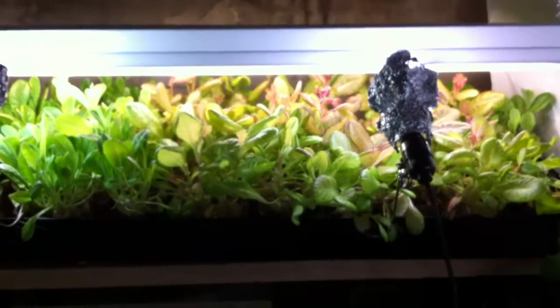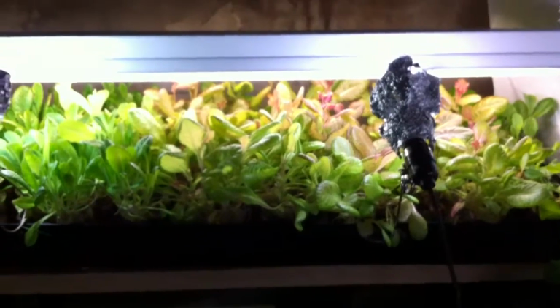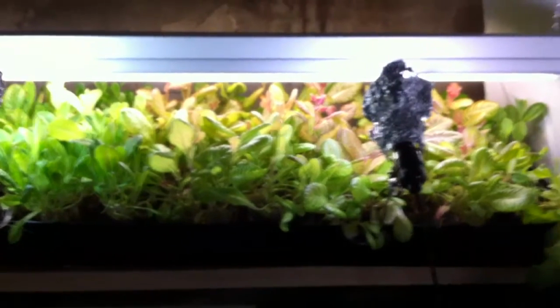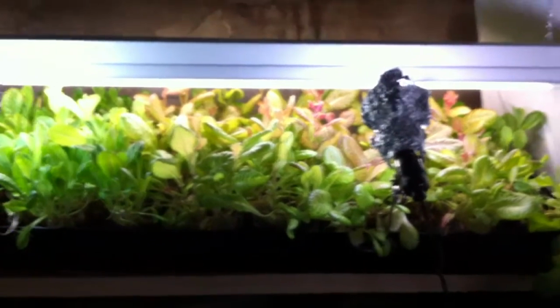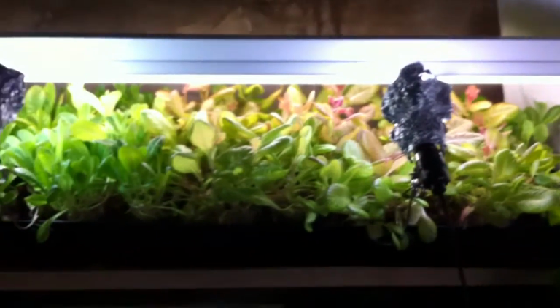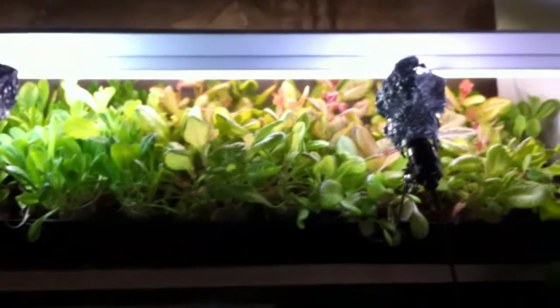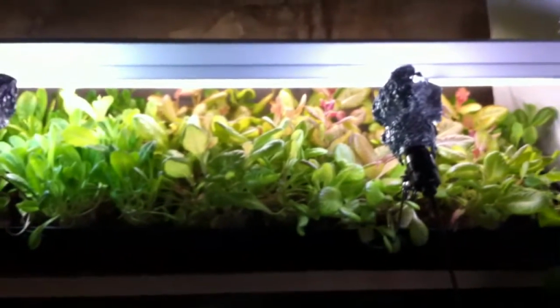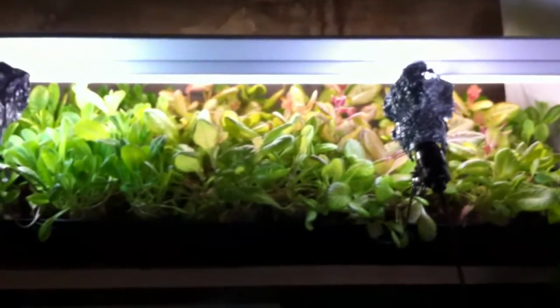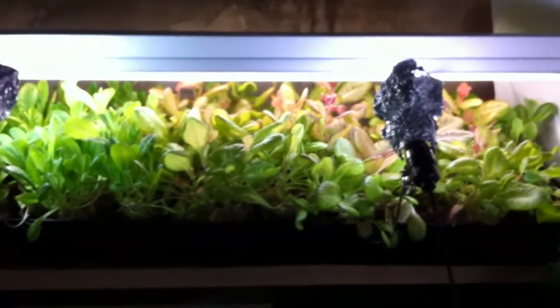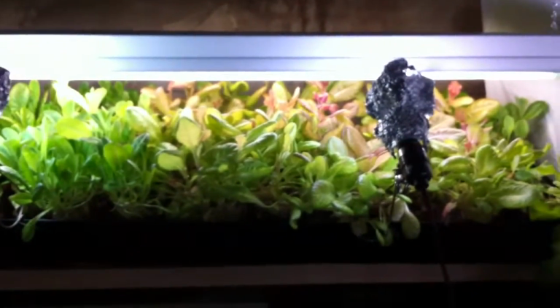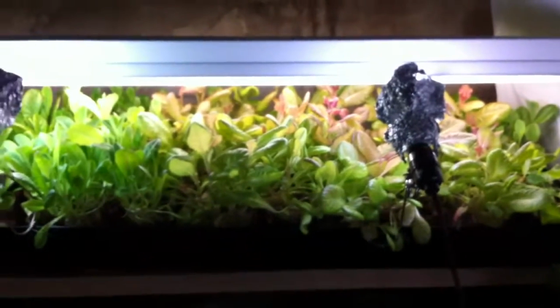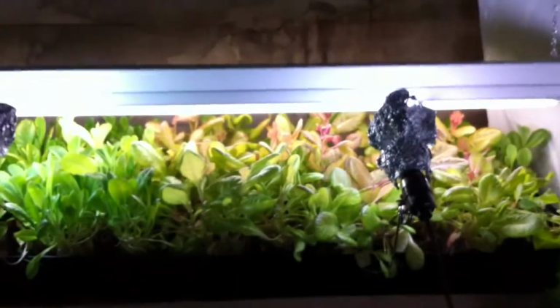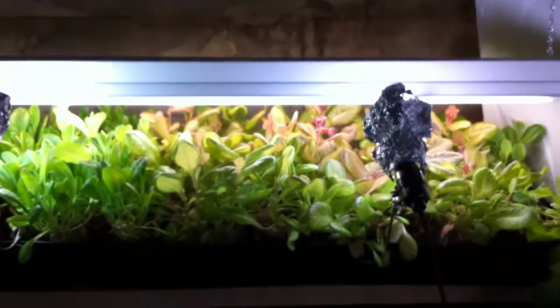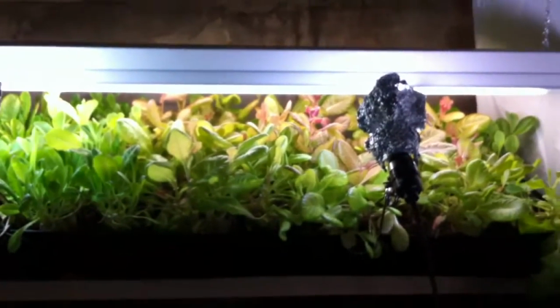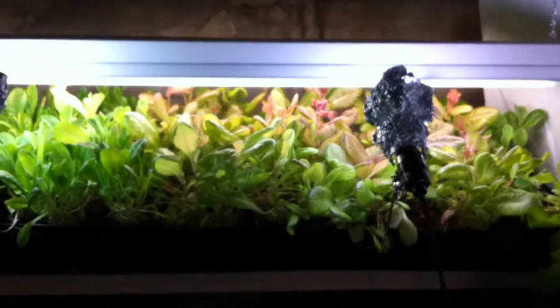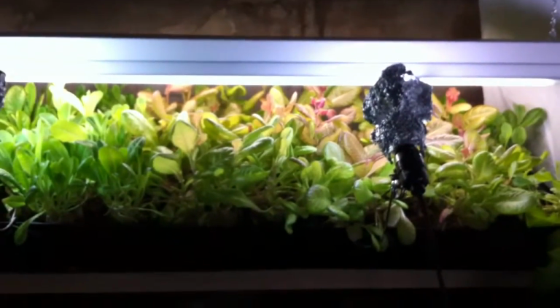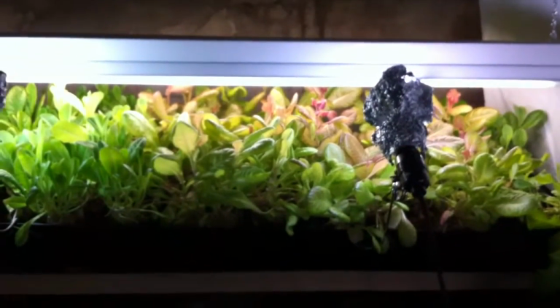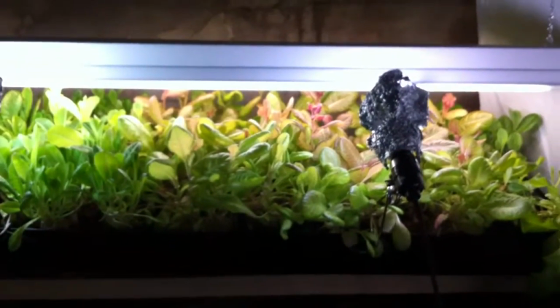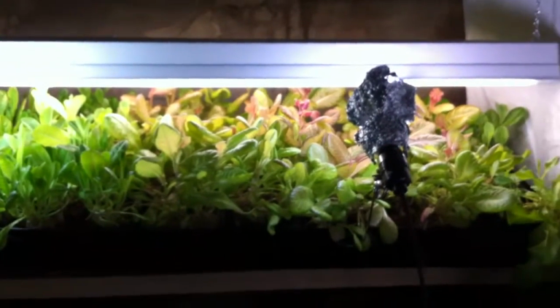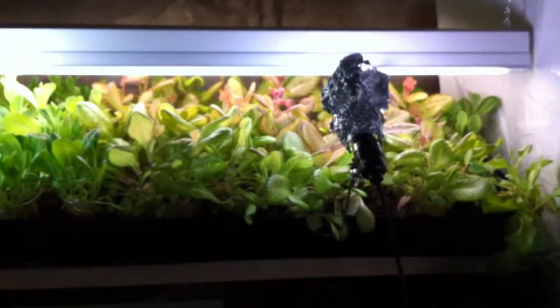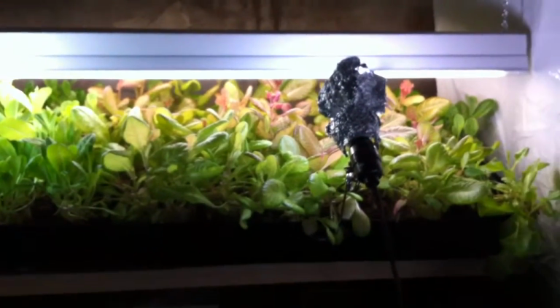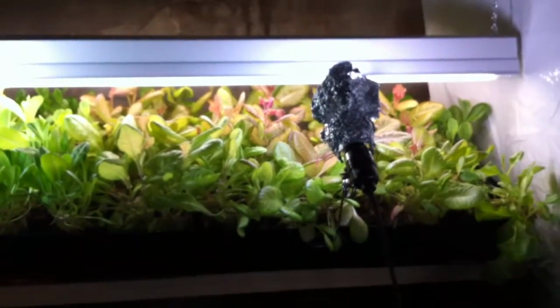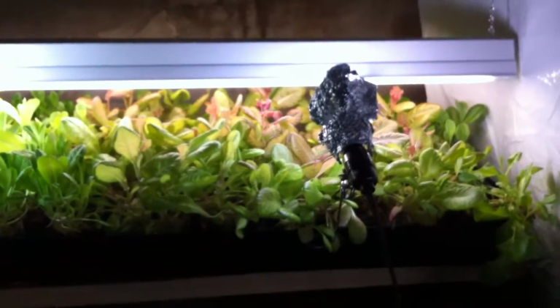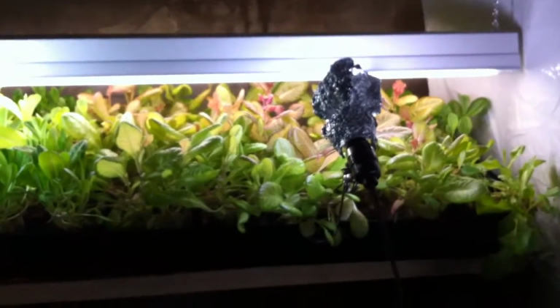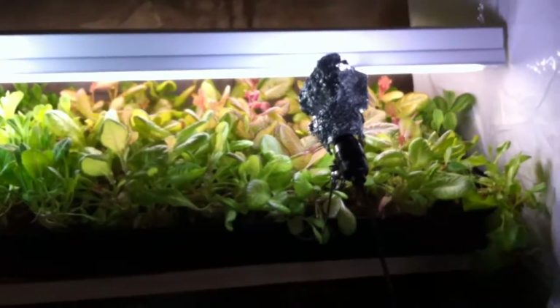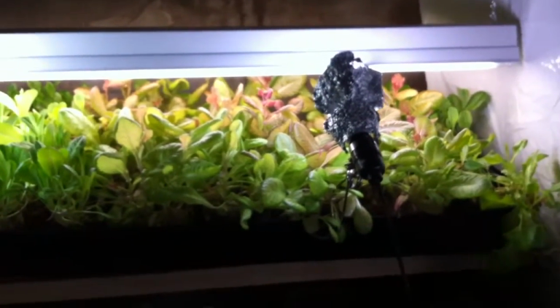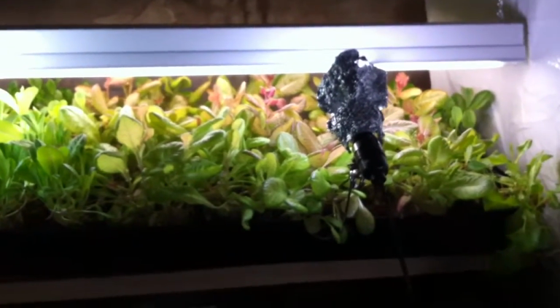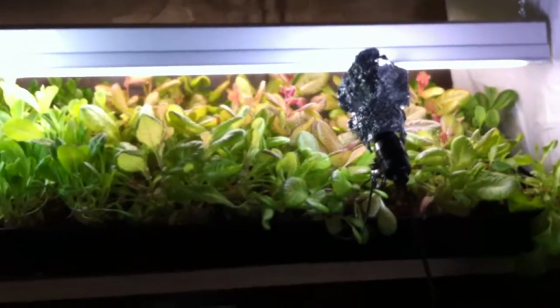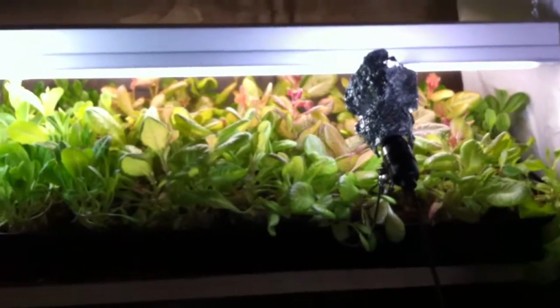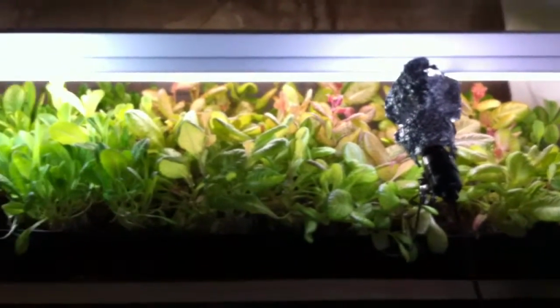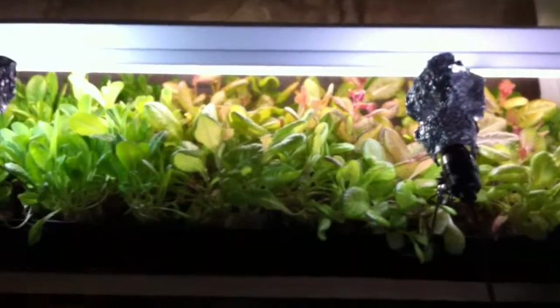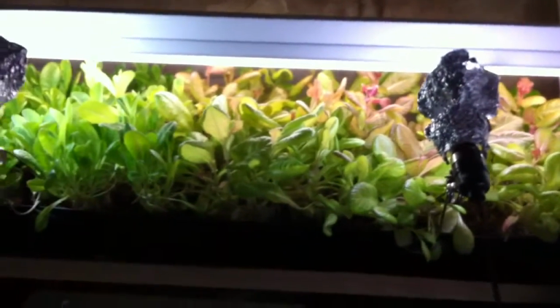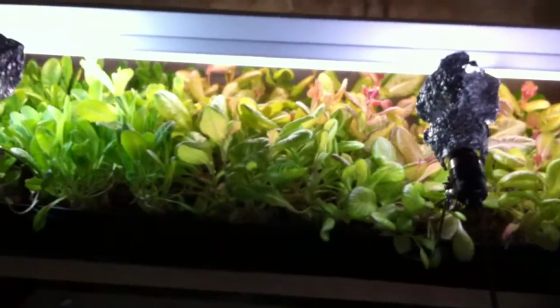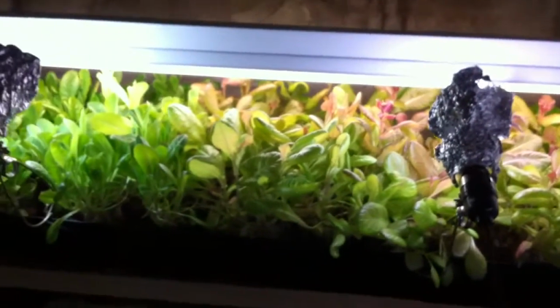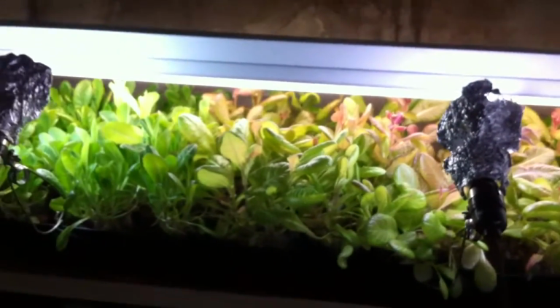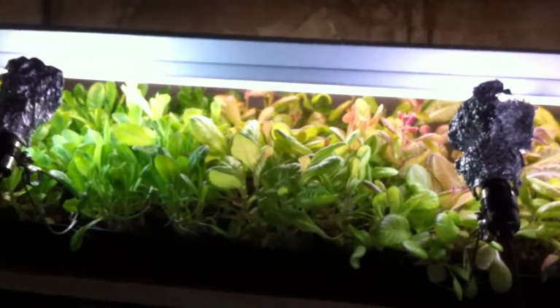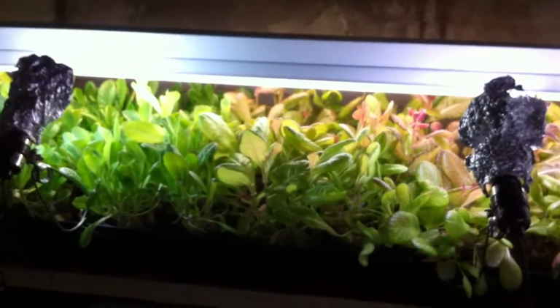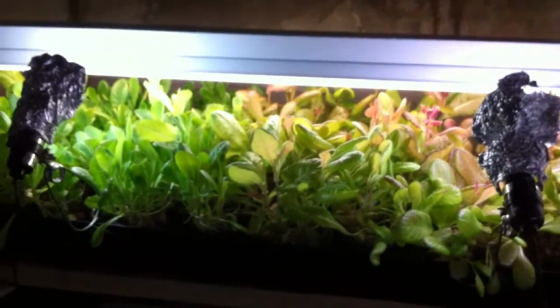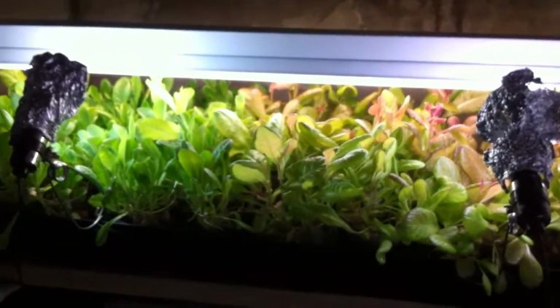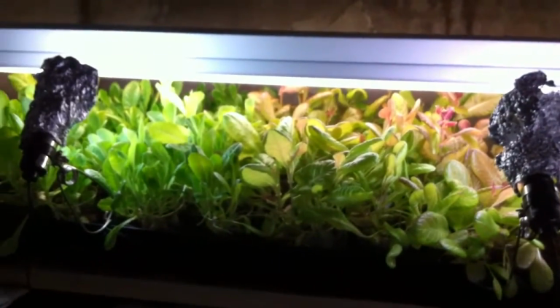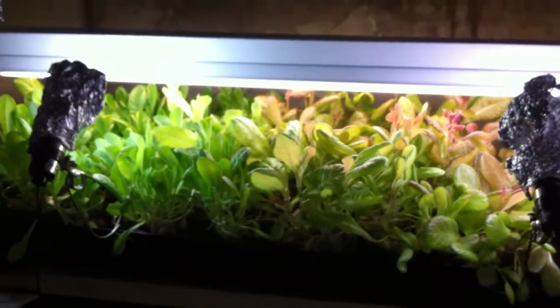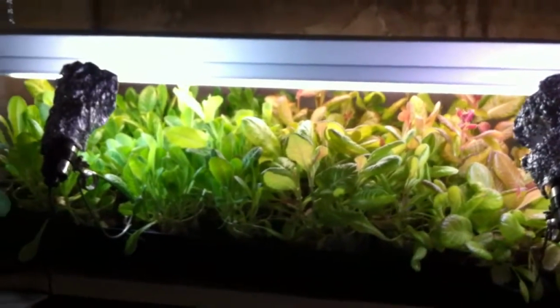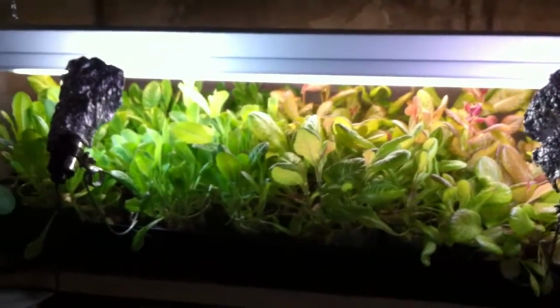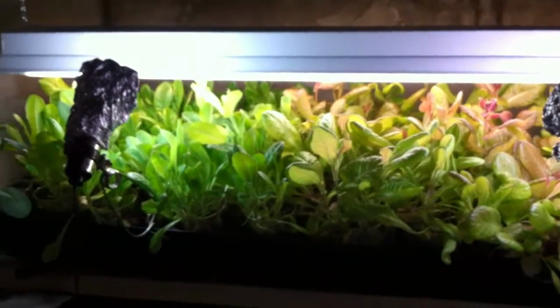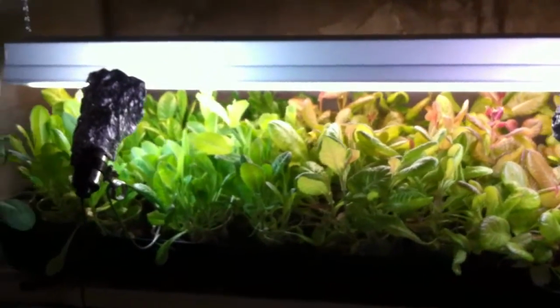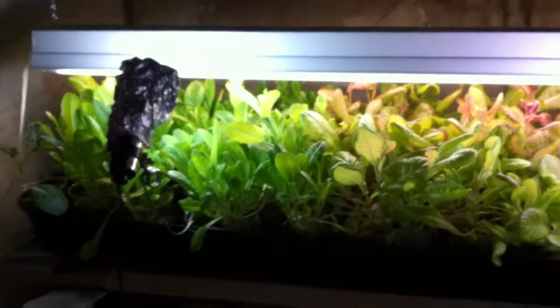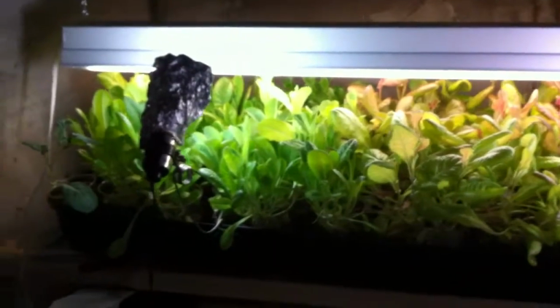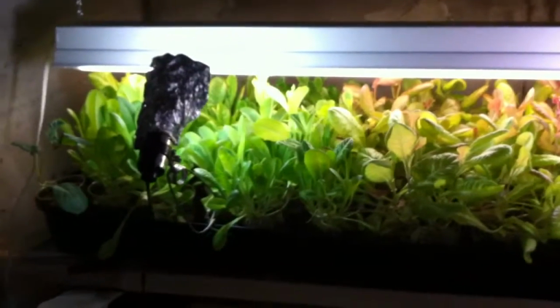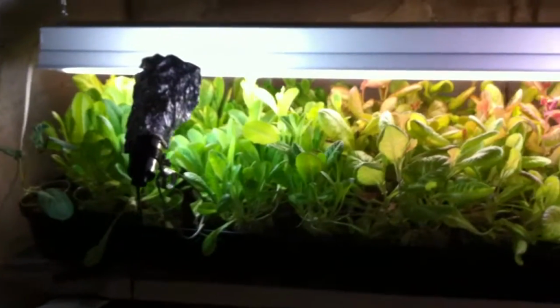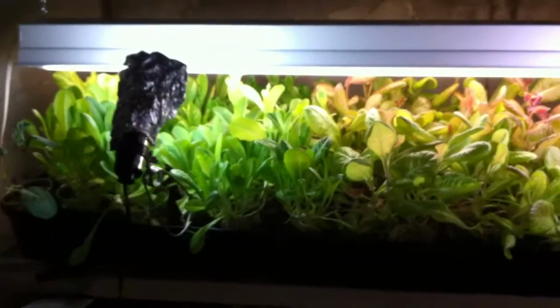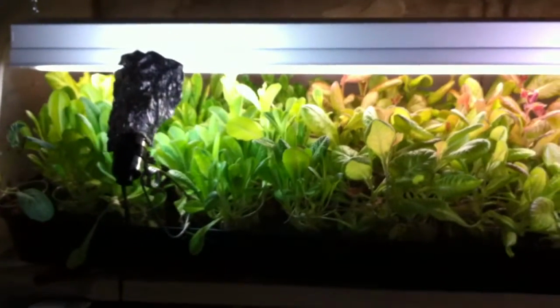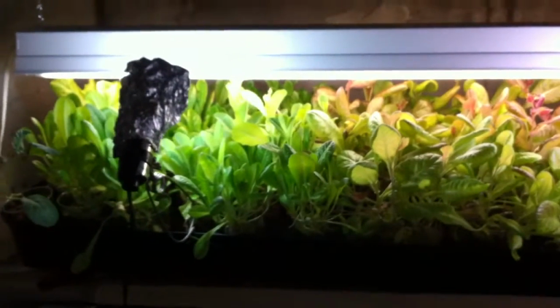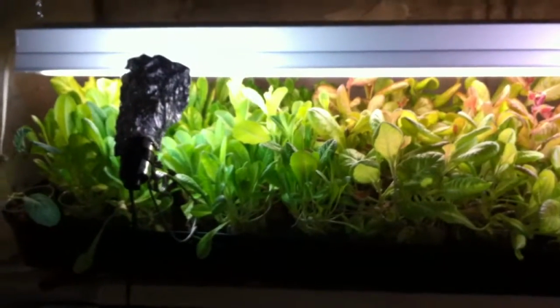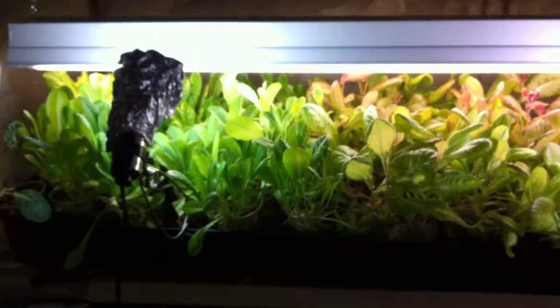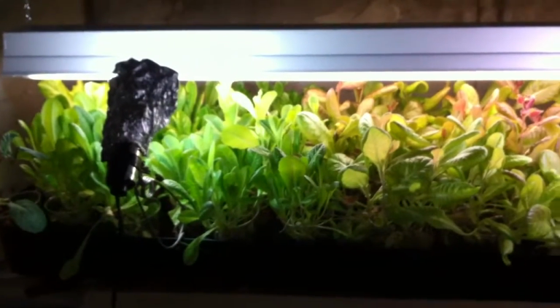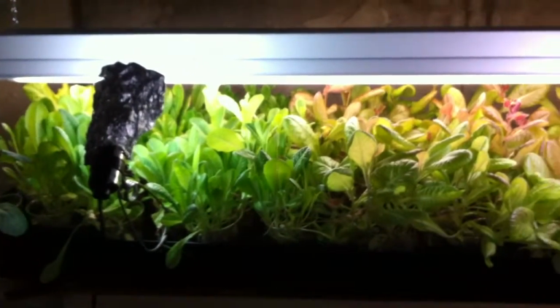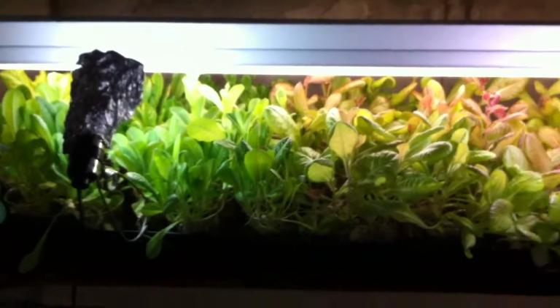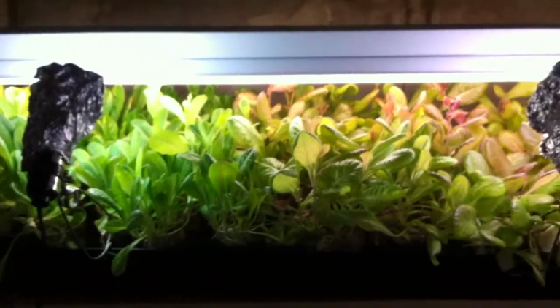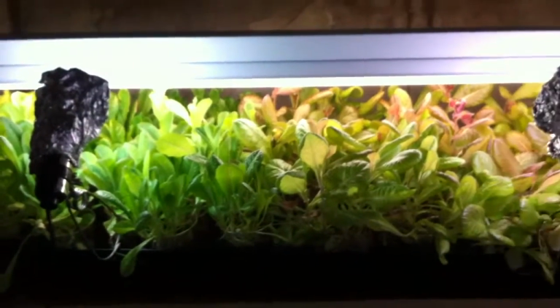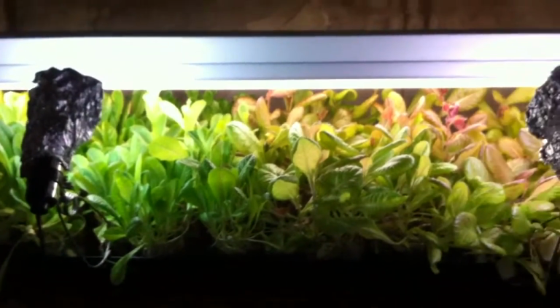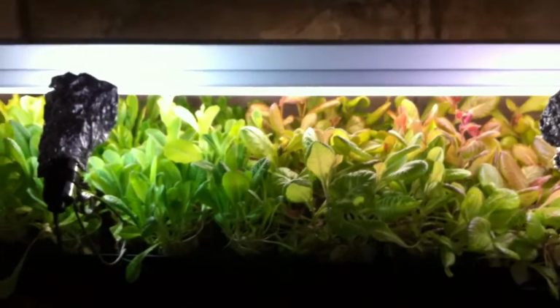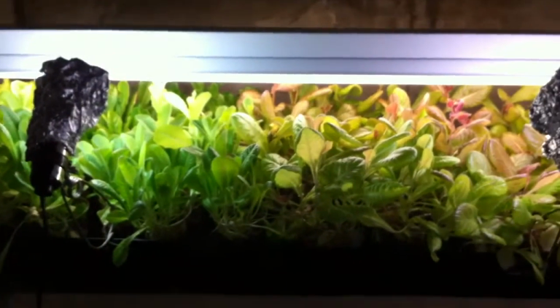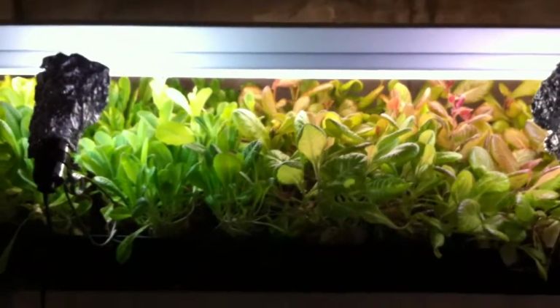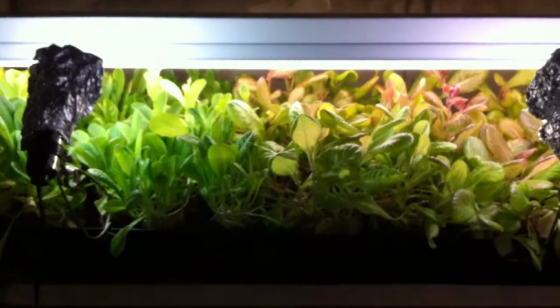All right, I am back doing a couple videos today. This one is on lettuce — home aquaponics lettuce.